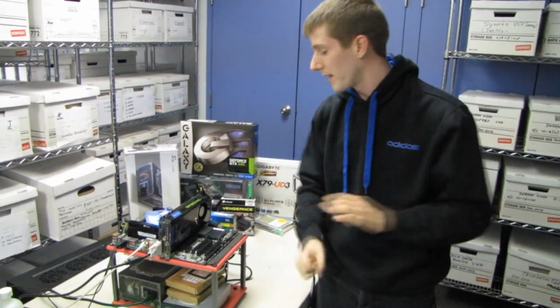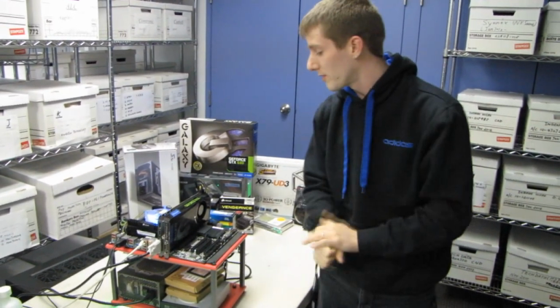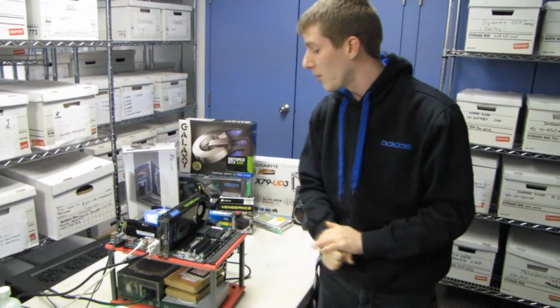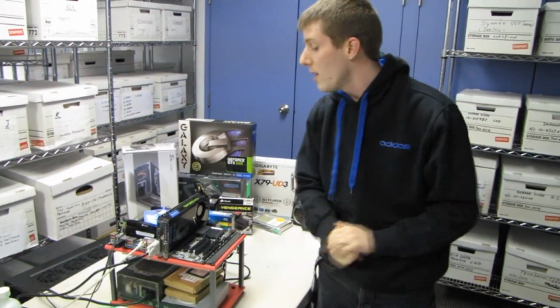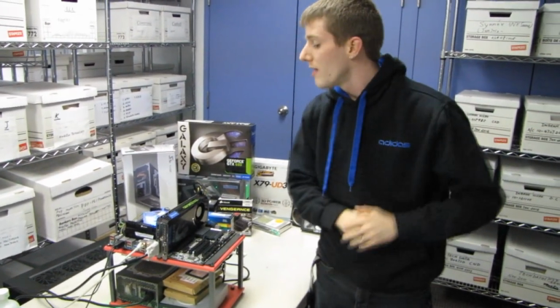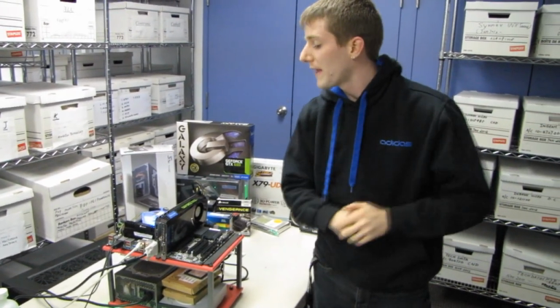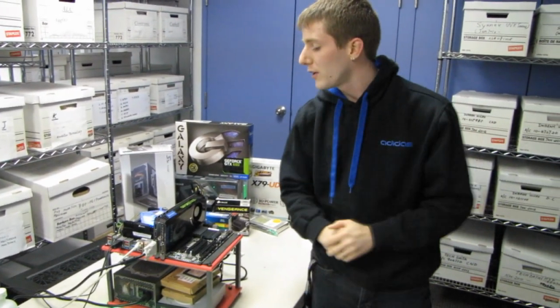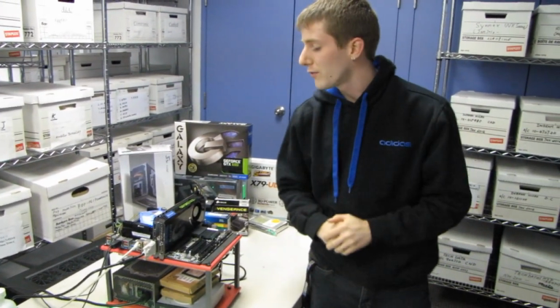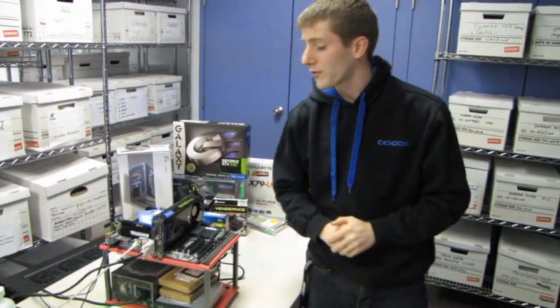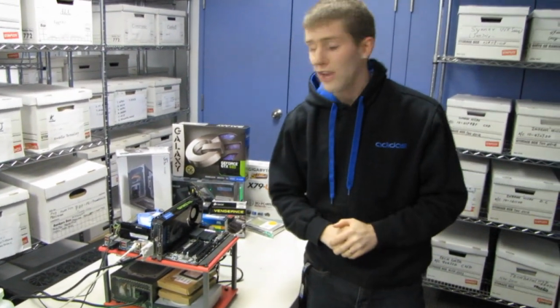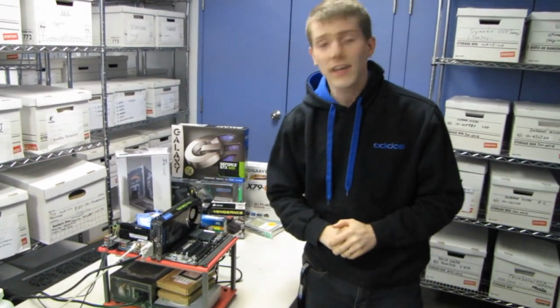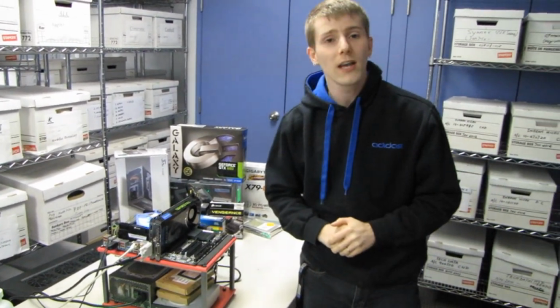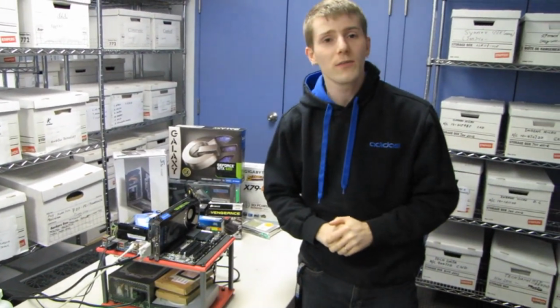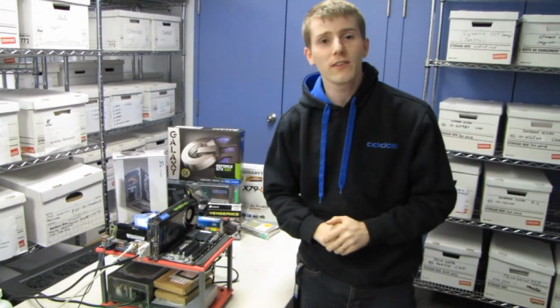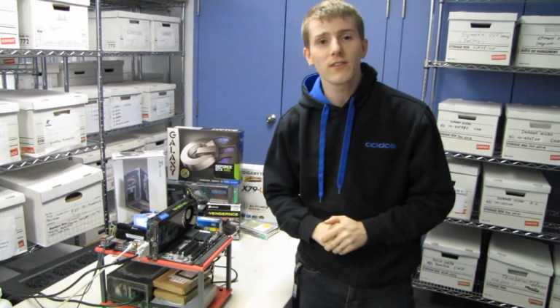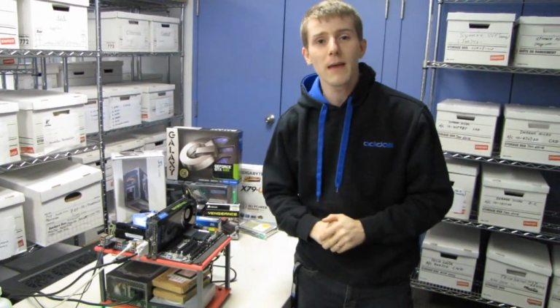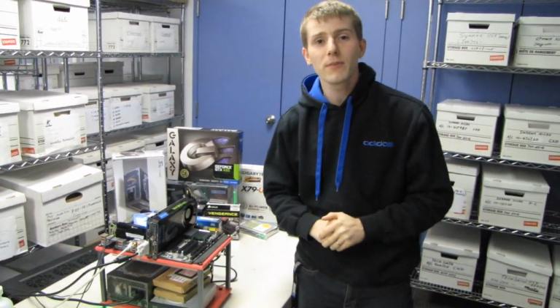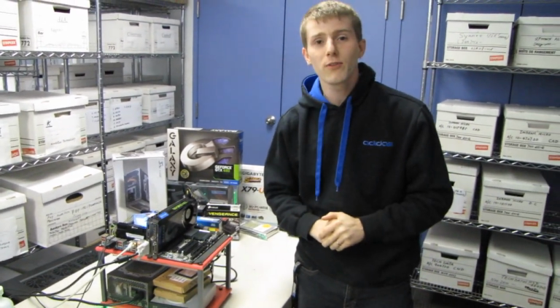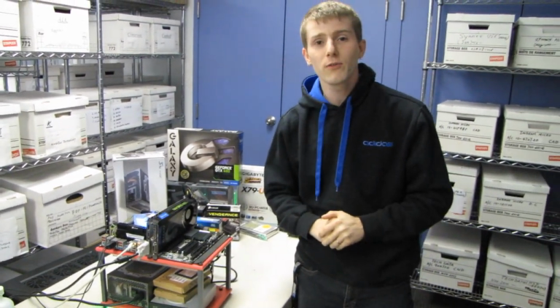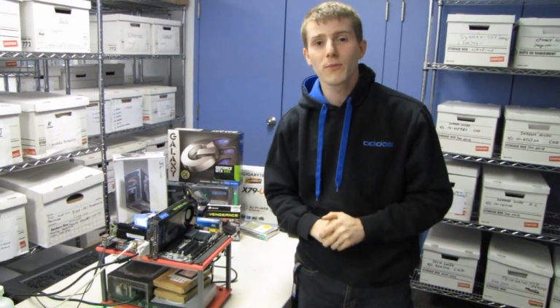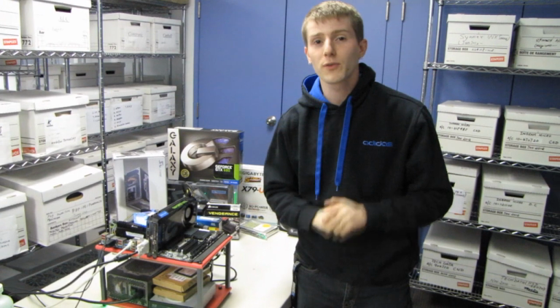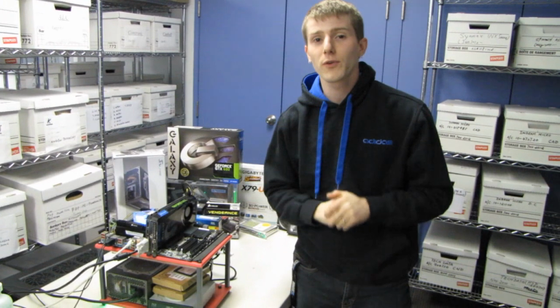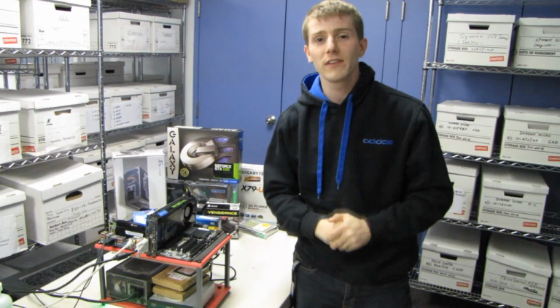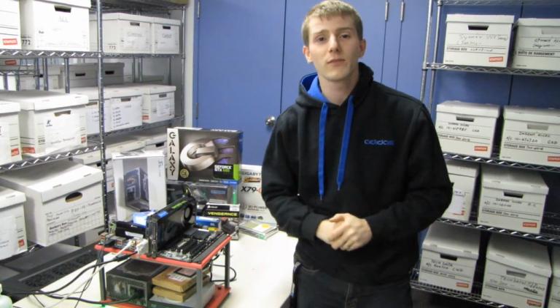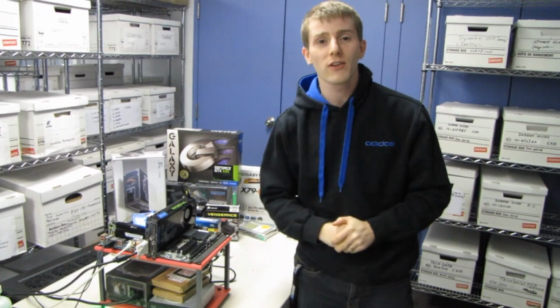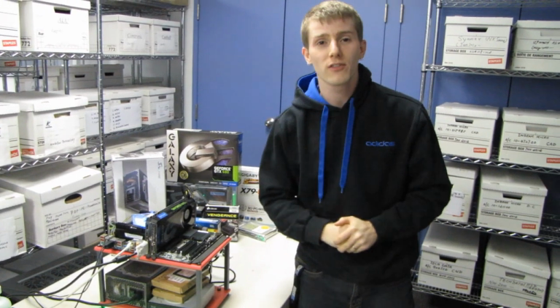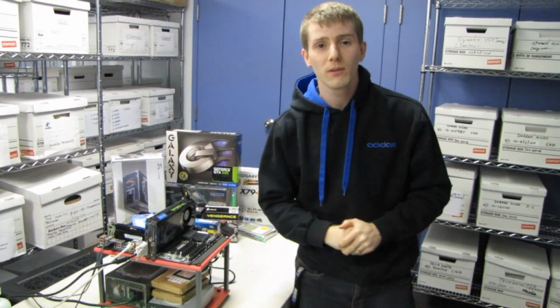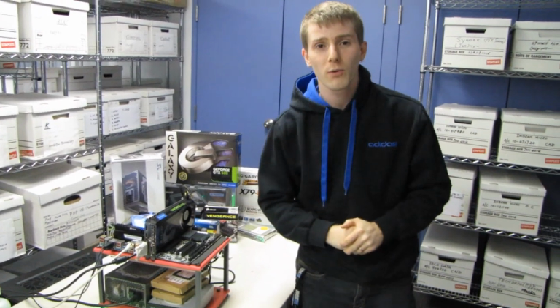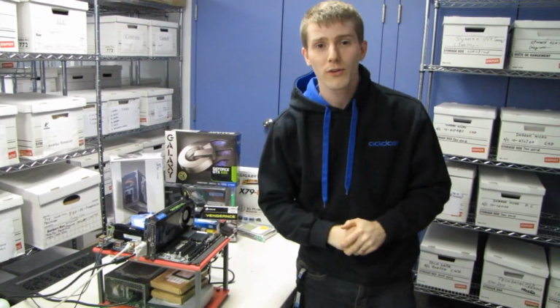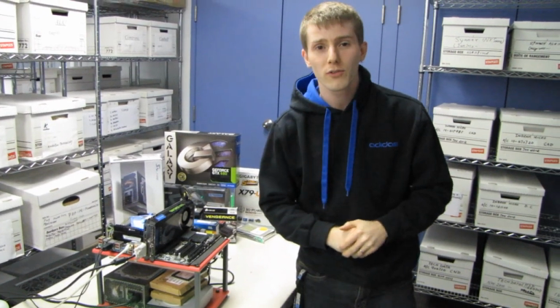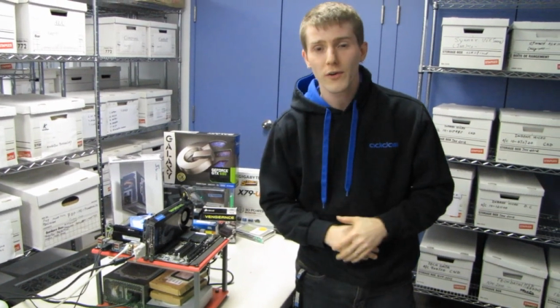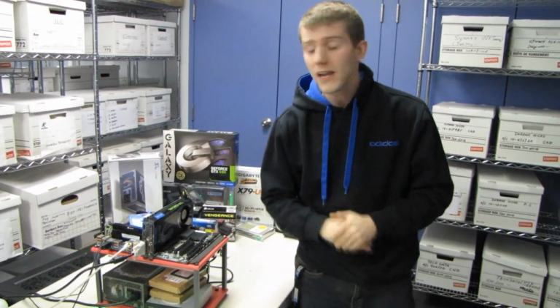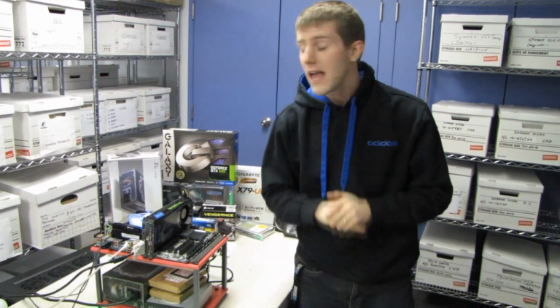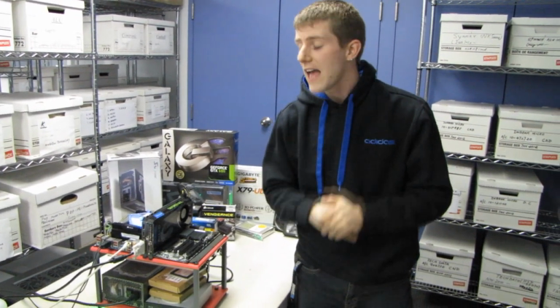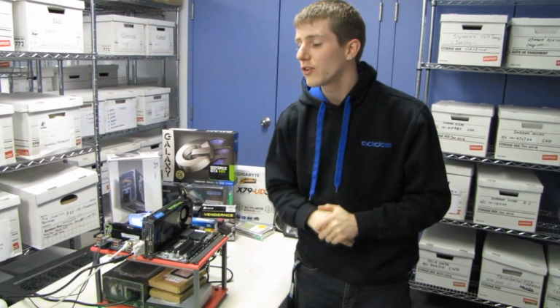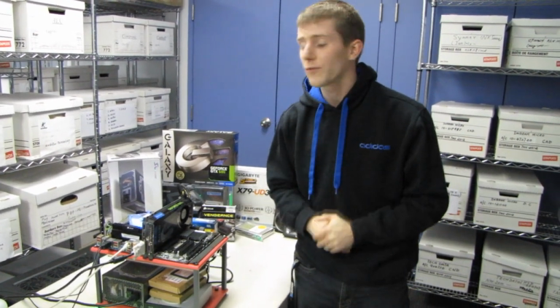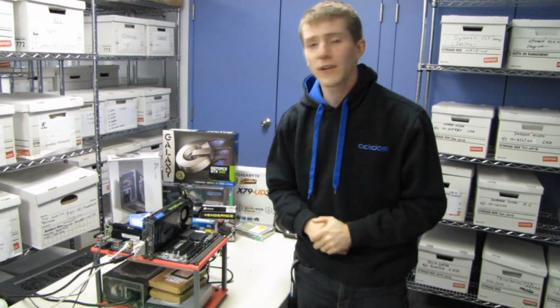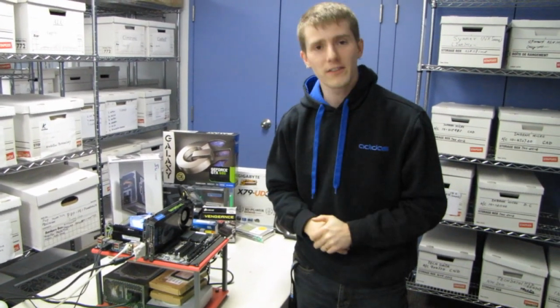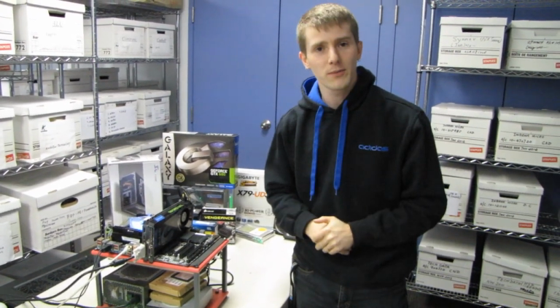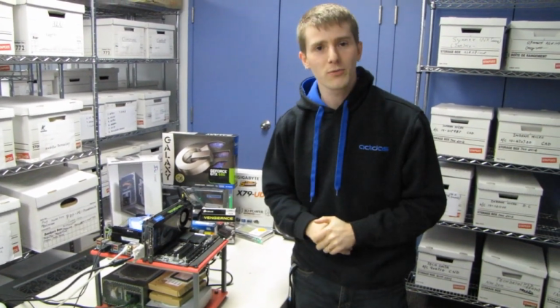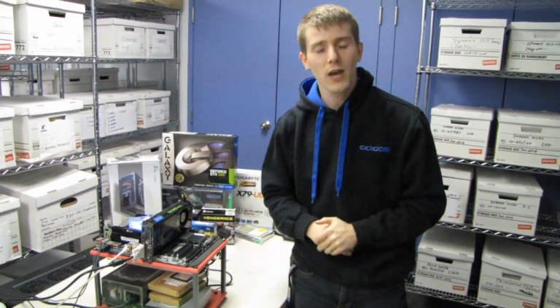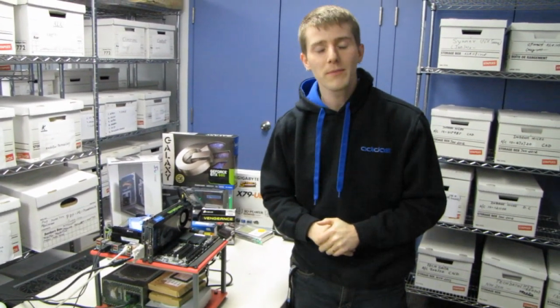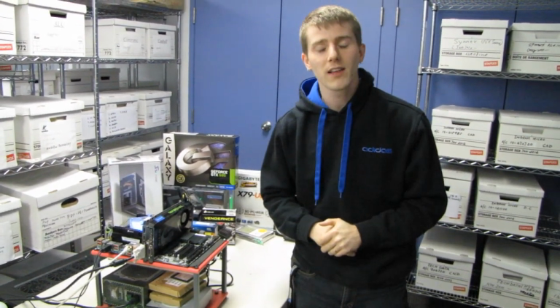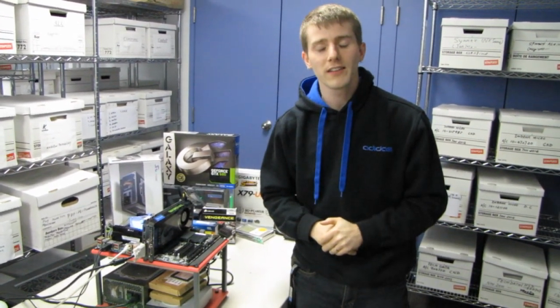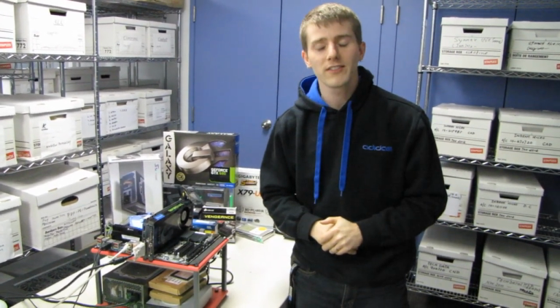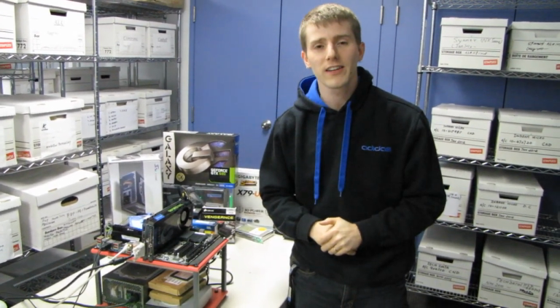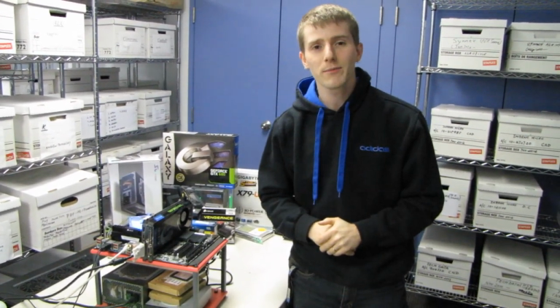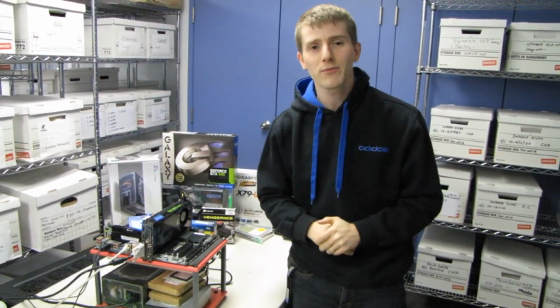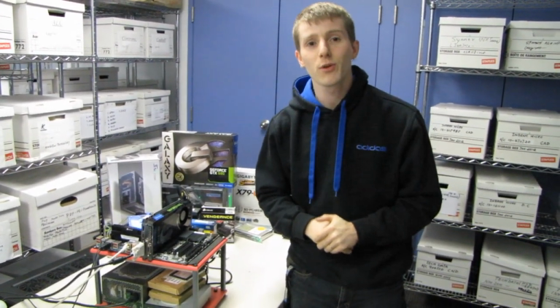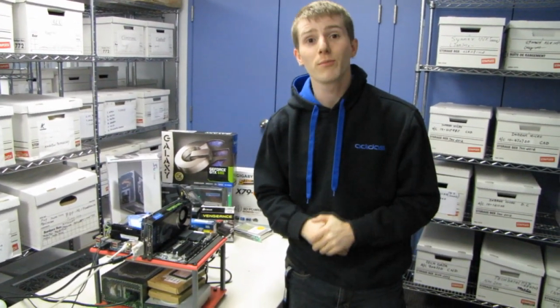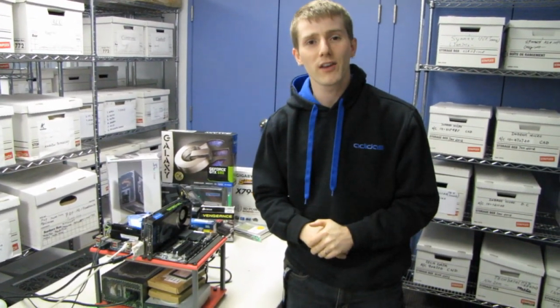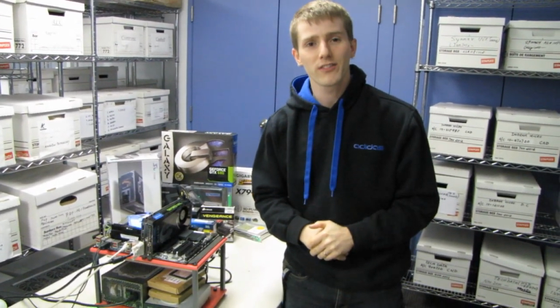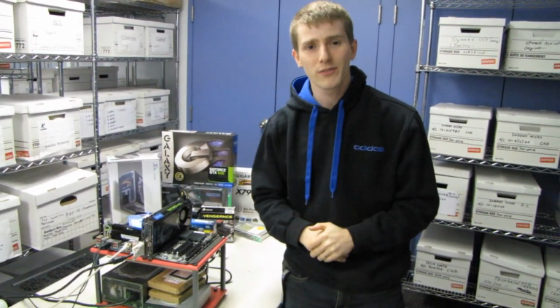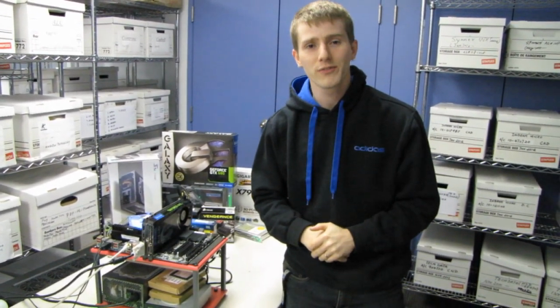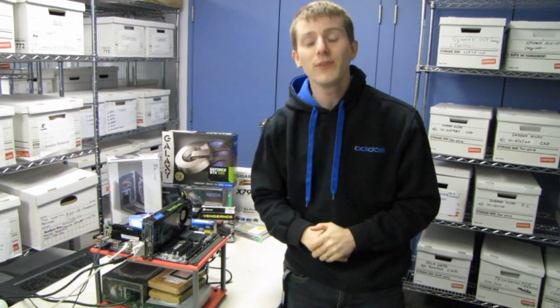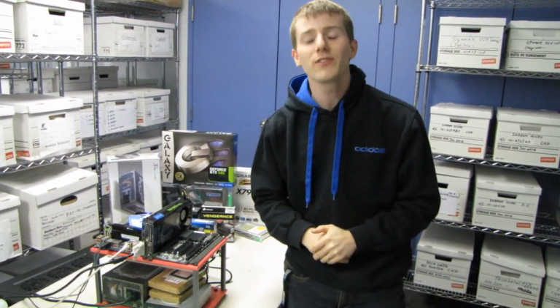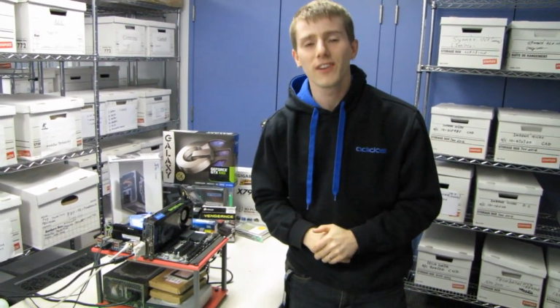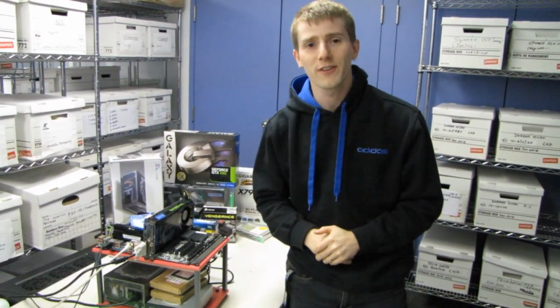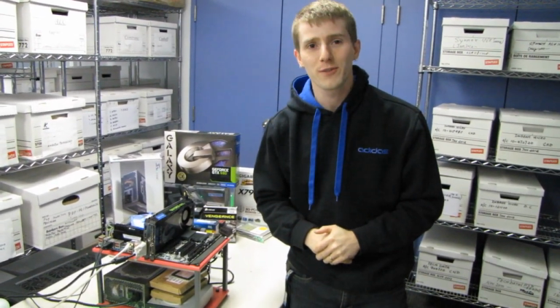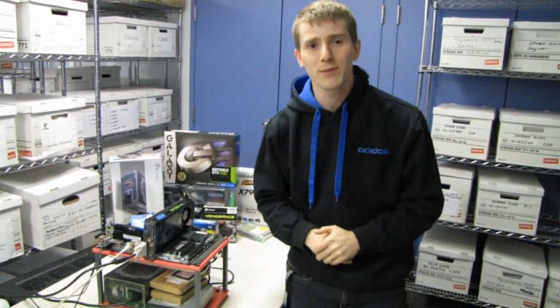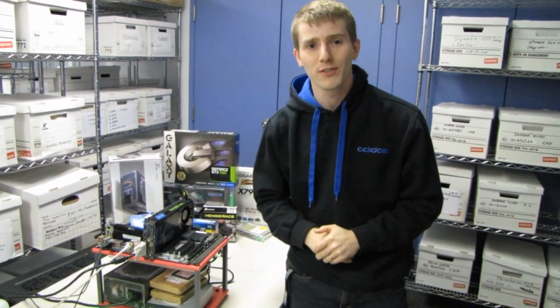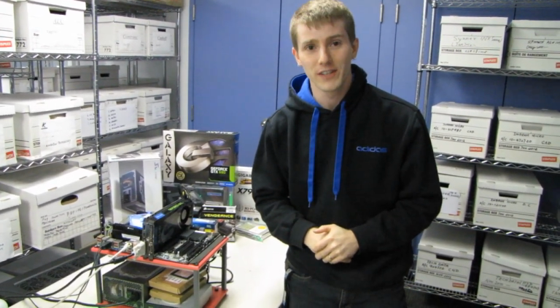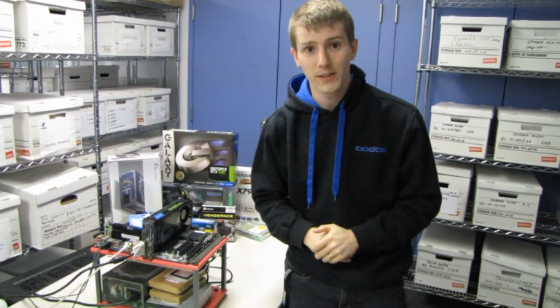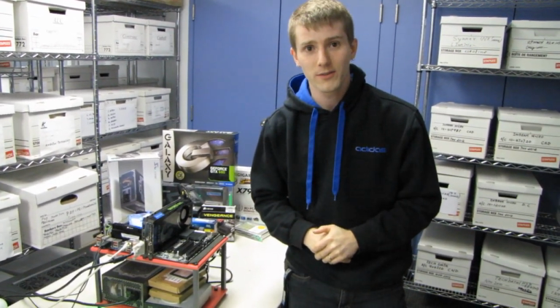Thank you for checking out this episode from the Crazy Russian Laboratory. Don't forget to subscribe to Linus Tech Tips for more unboxings, reviews, and other computer videos.